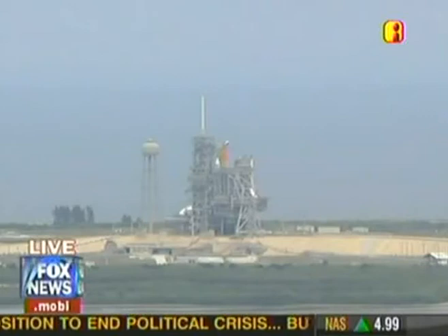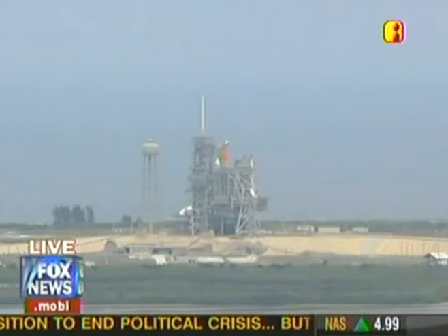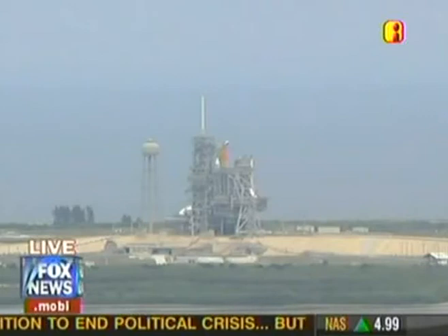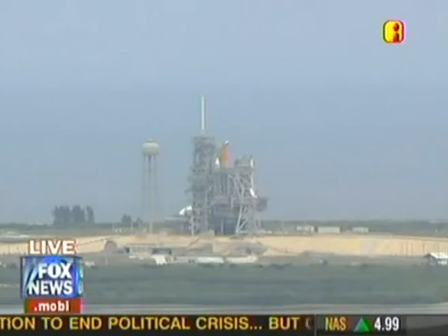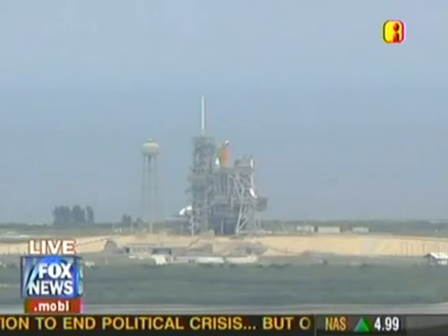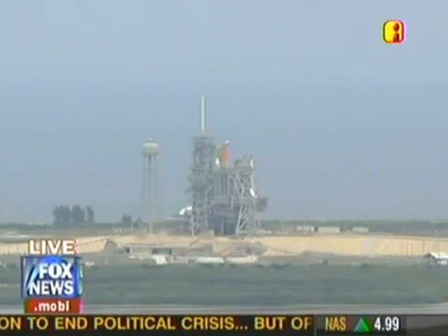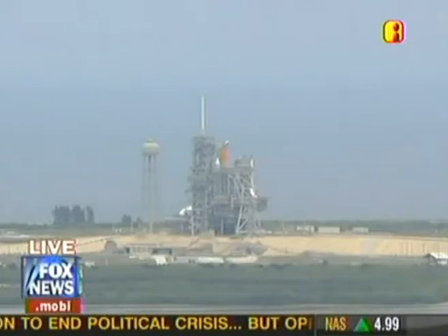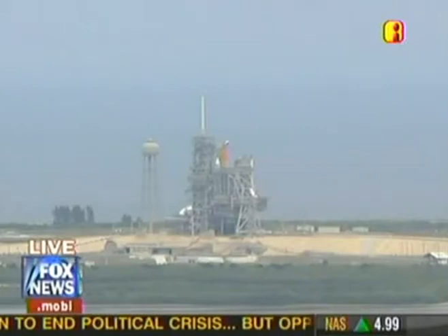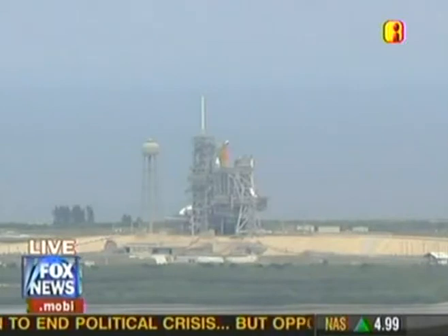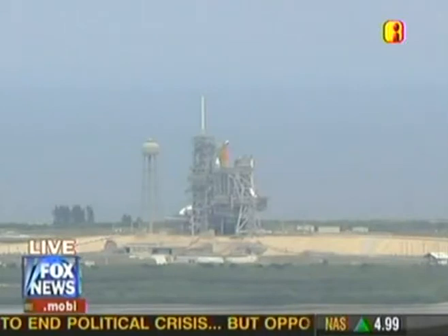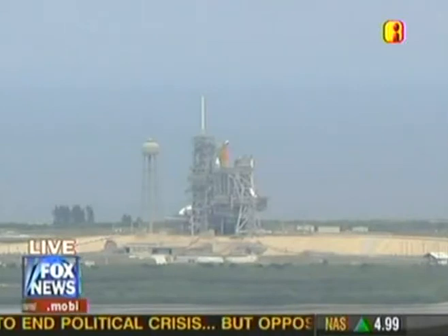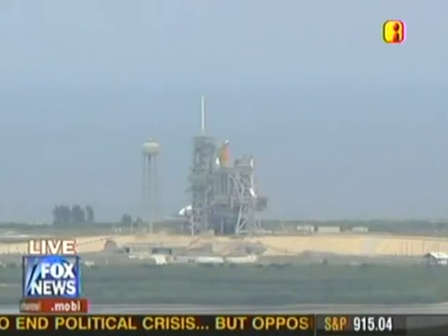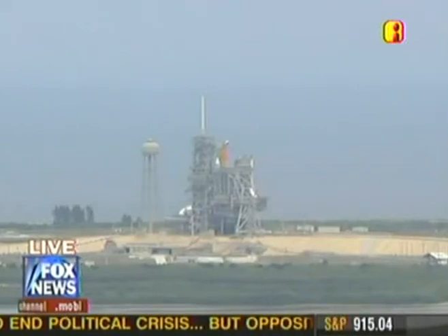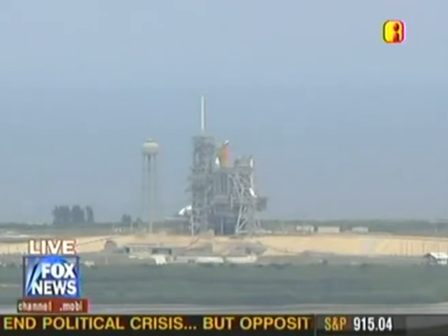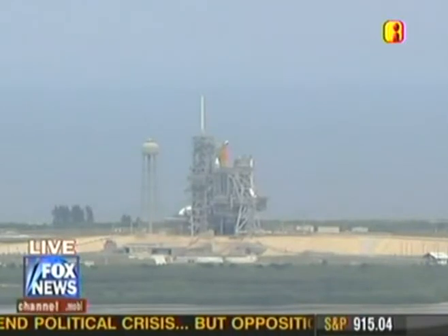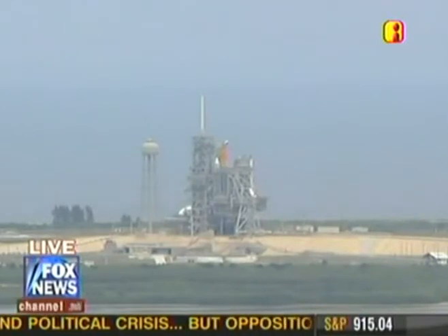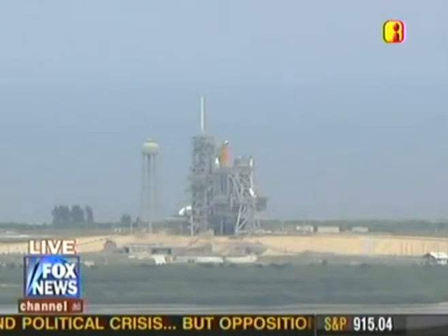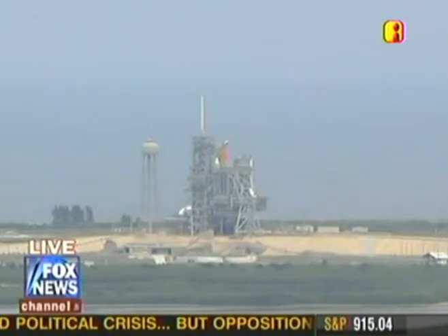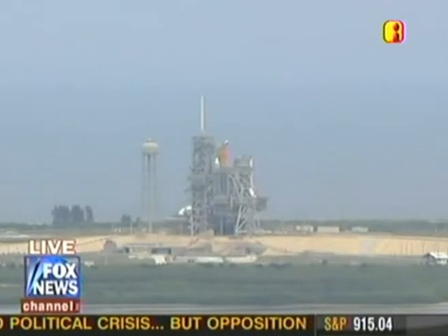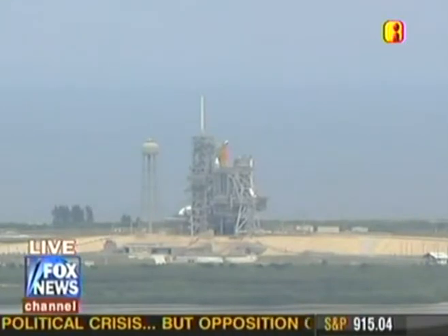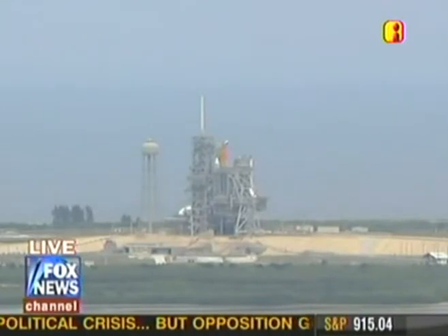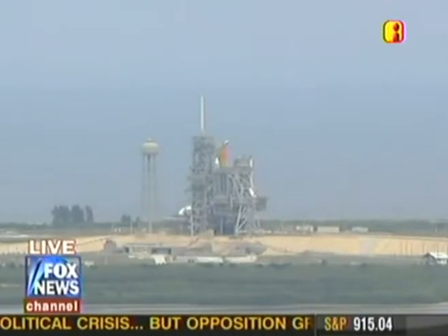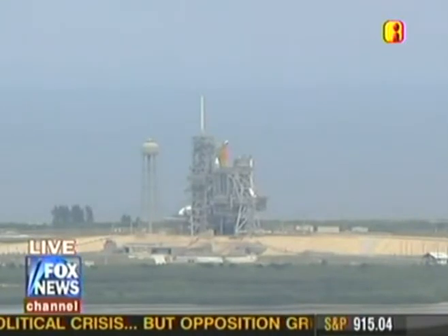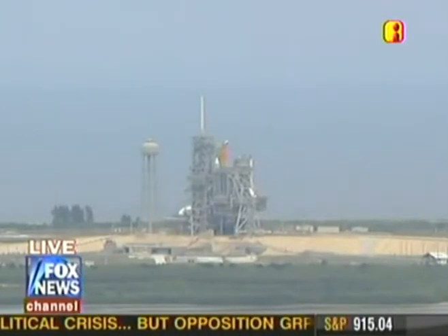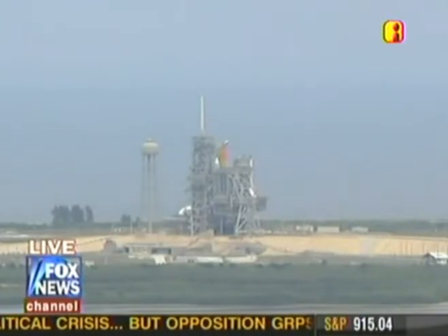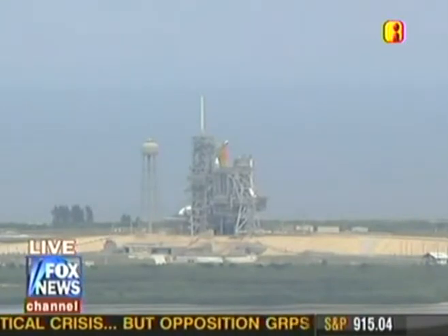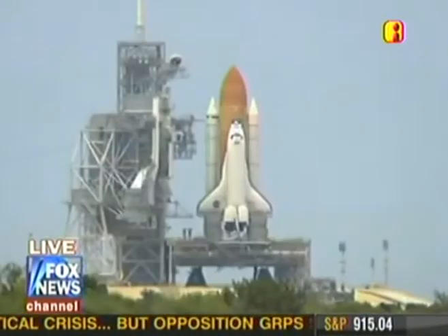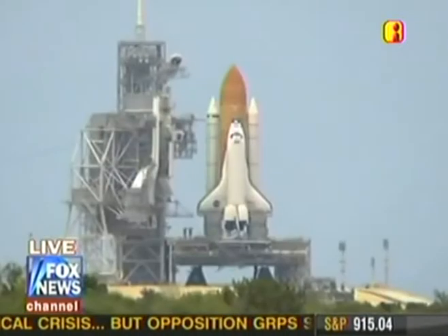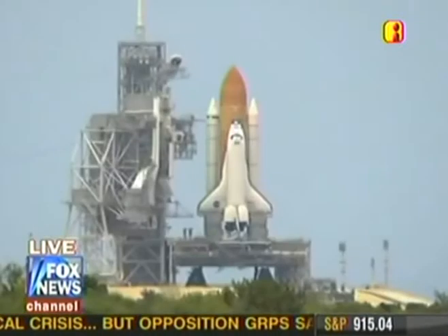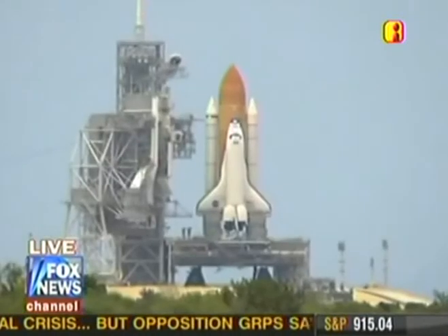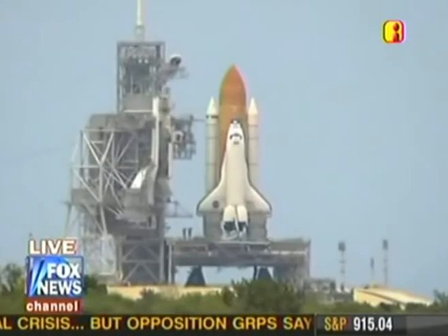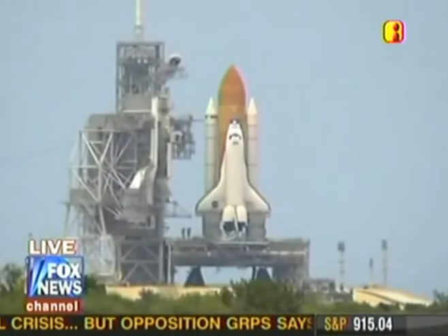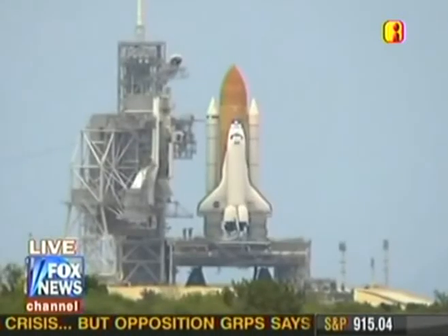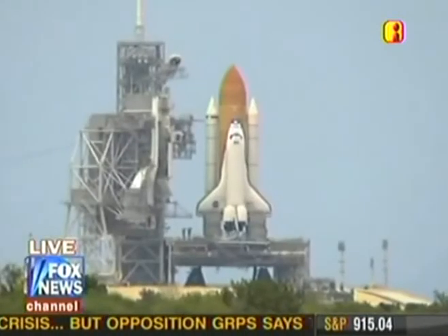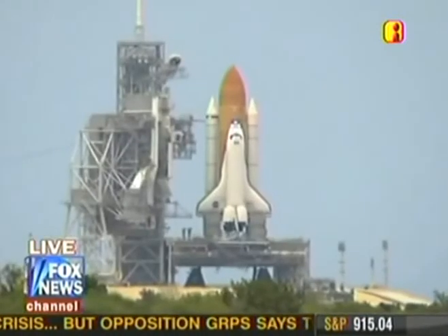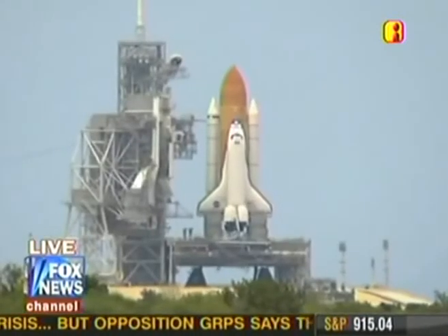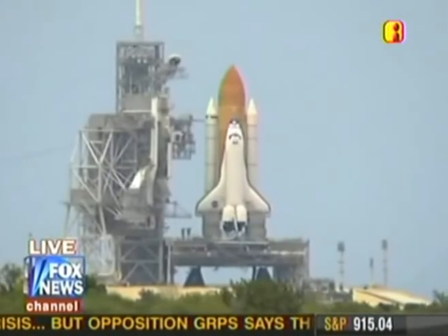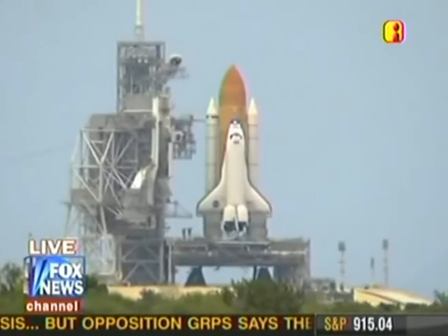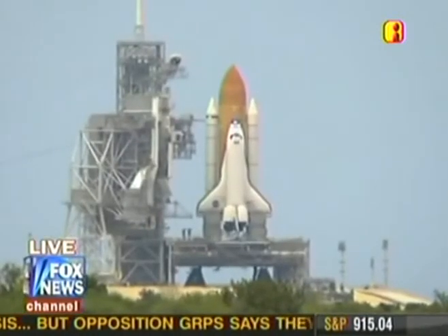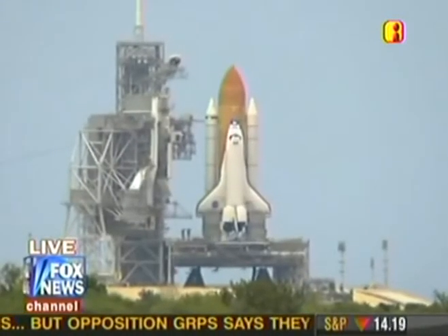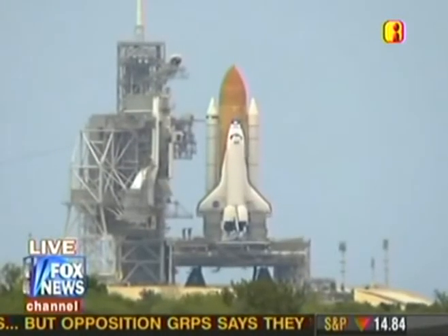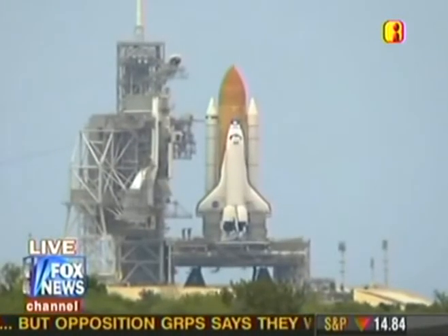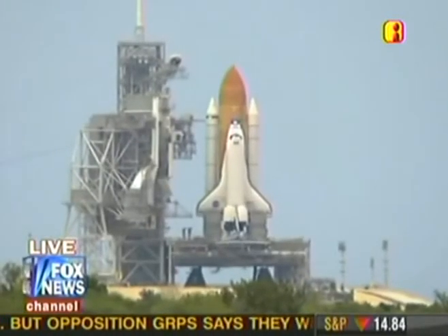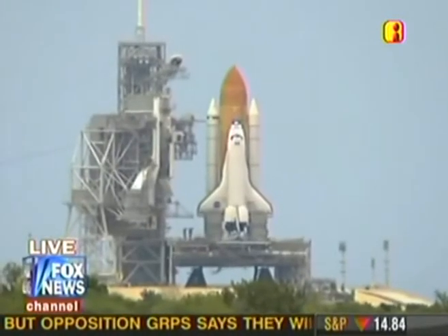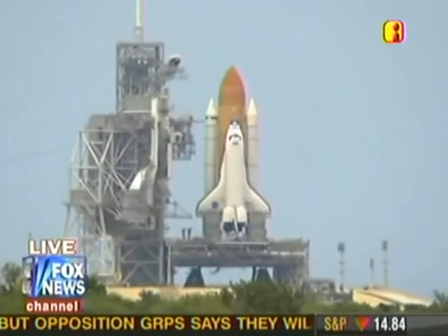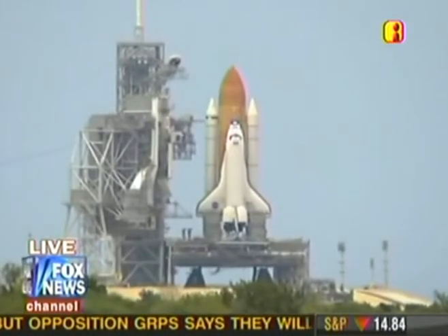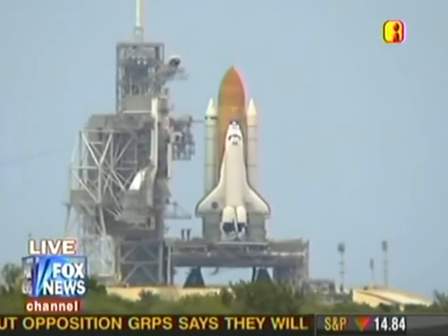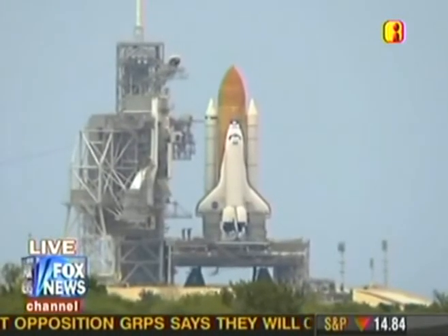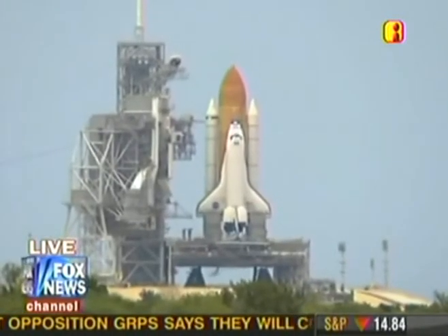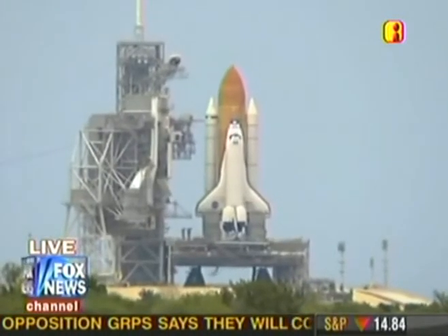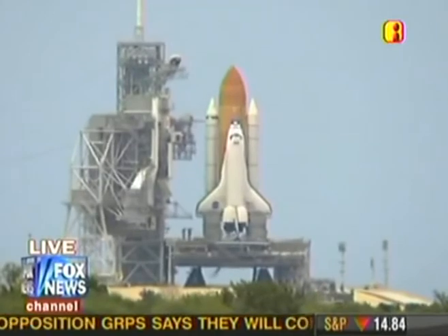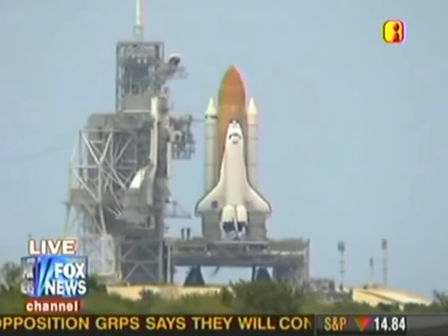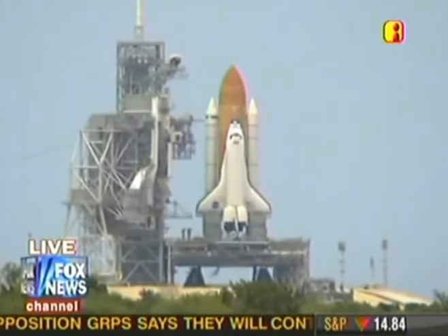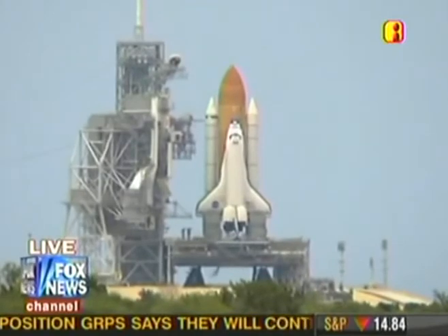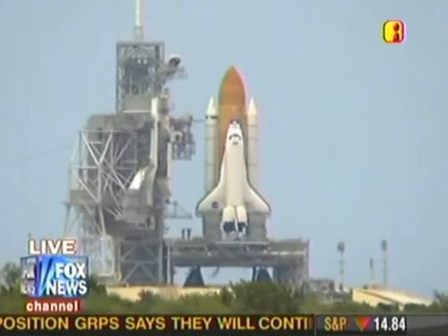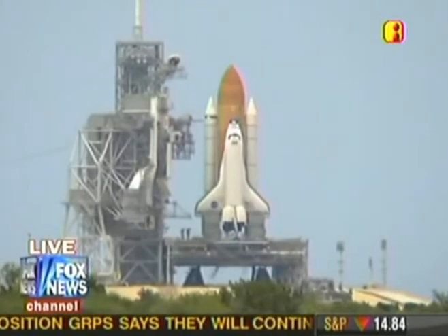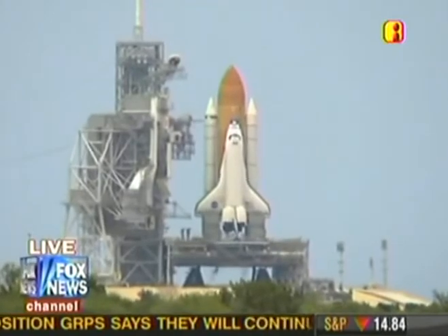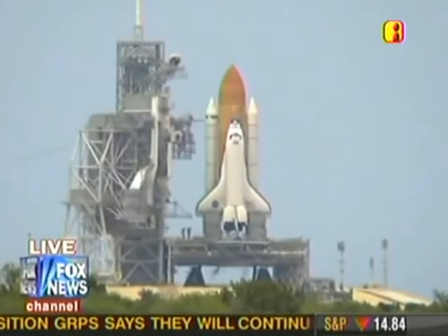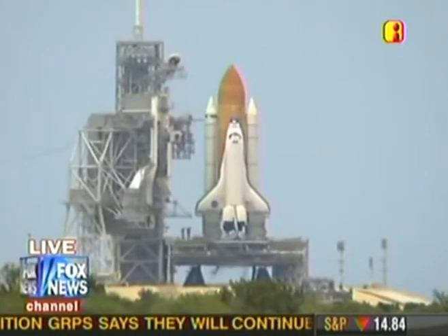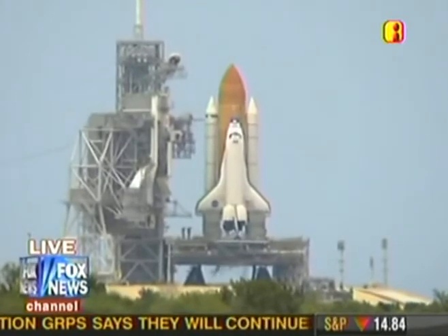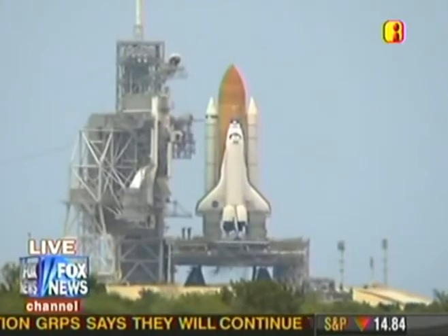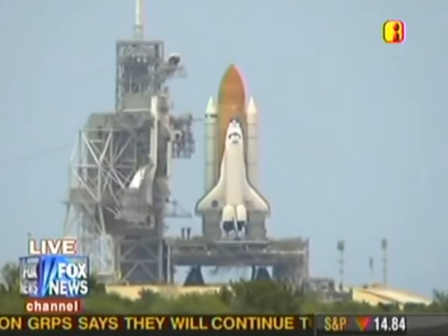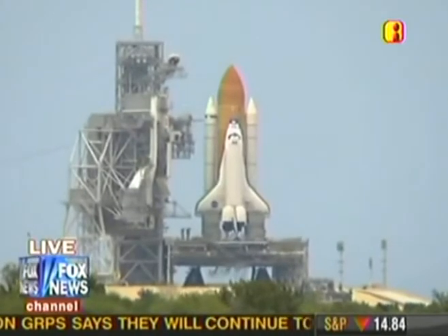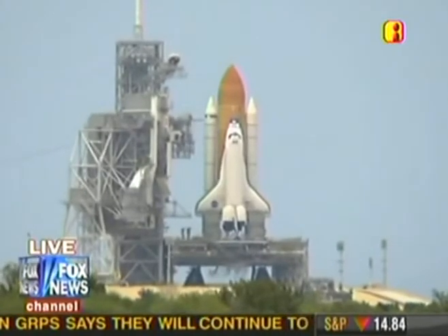Nozzle check of the SRBs. Firing chain is armed. Sound suppression water system armed.